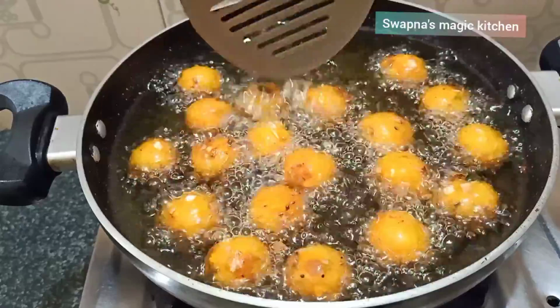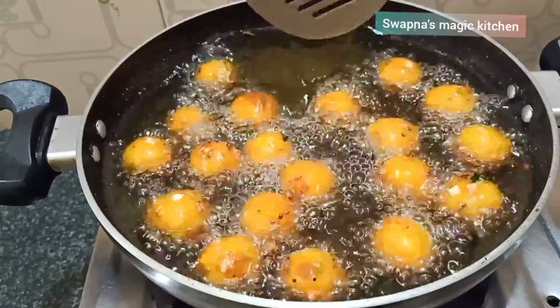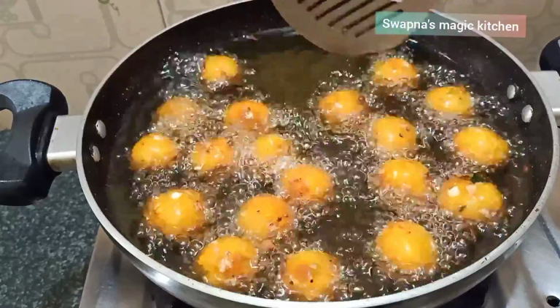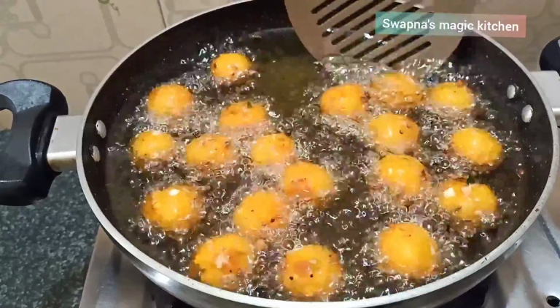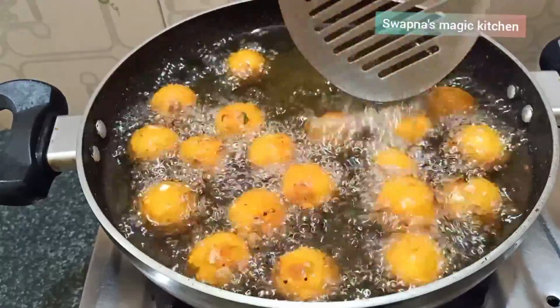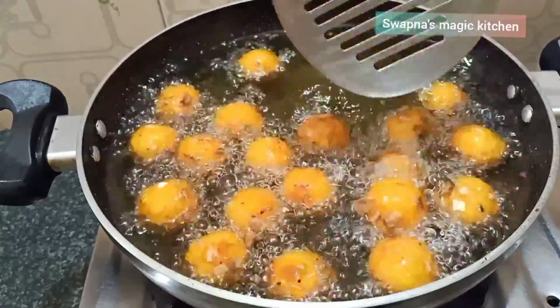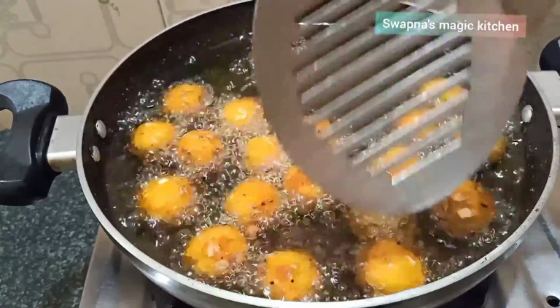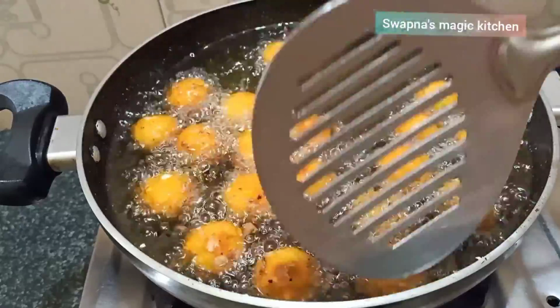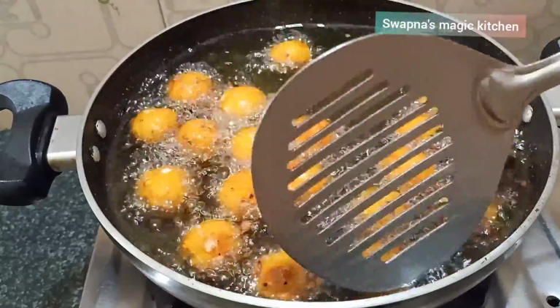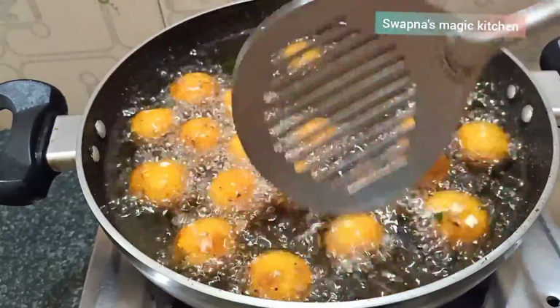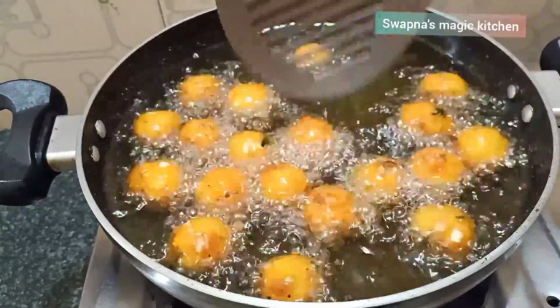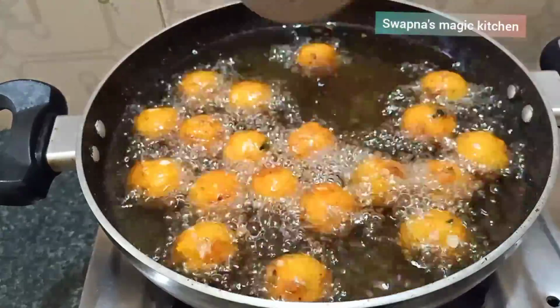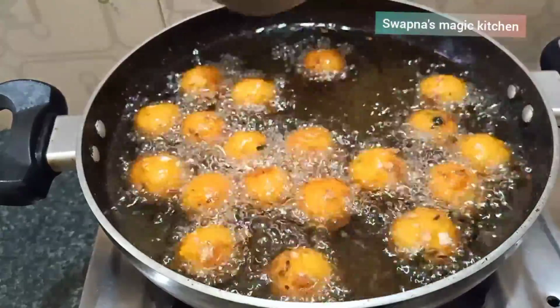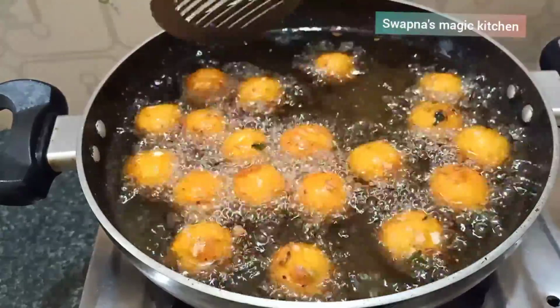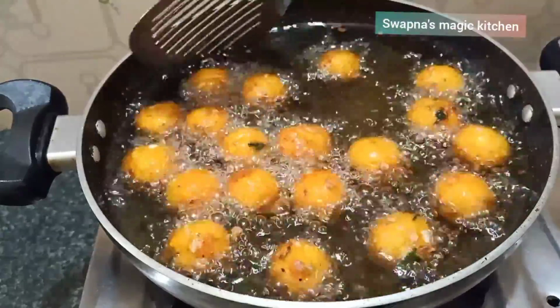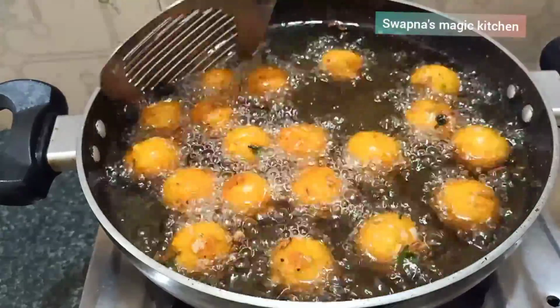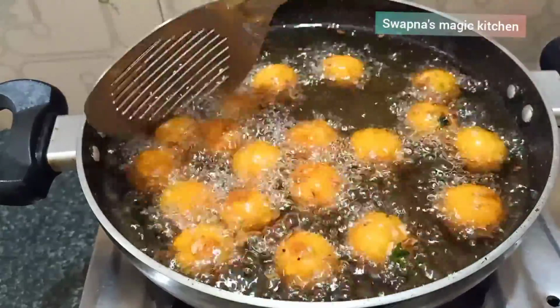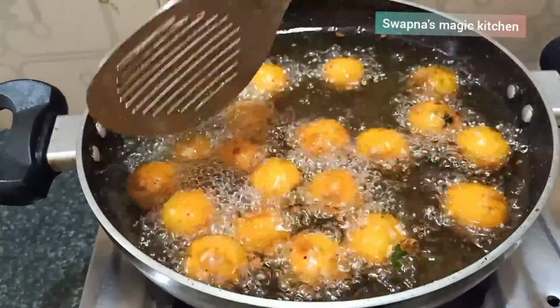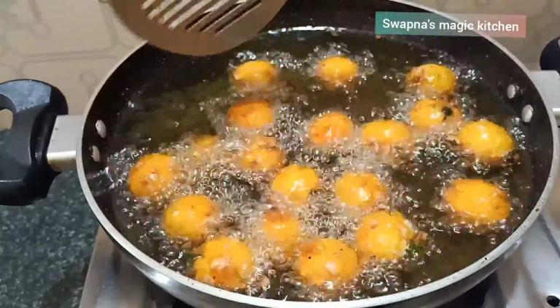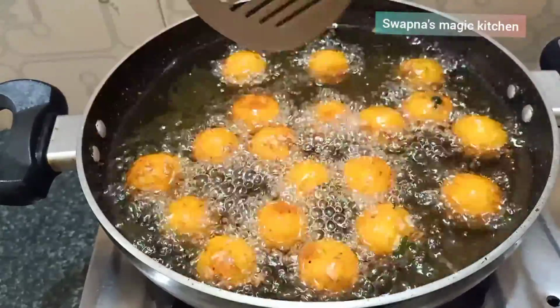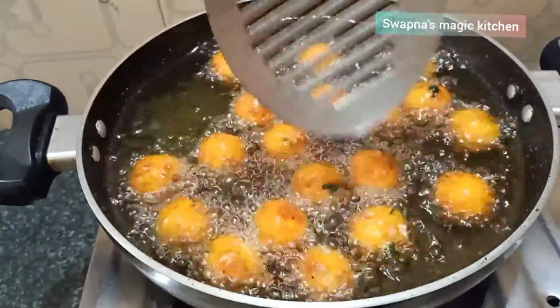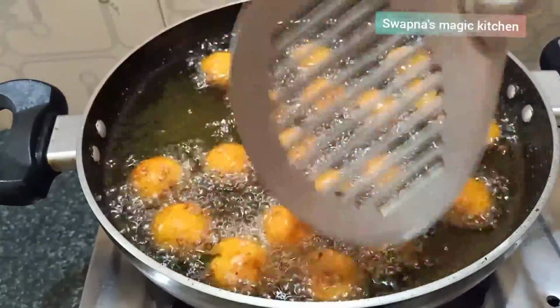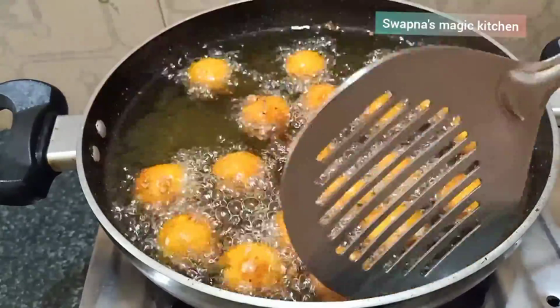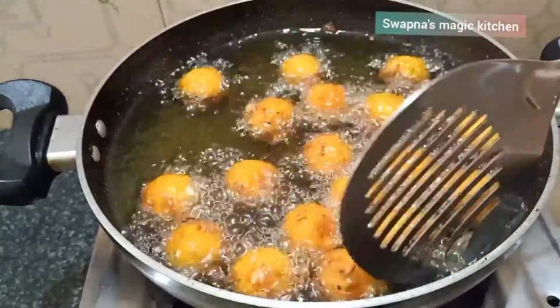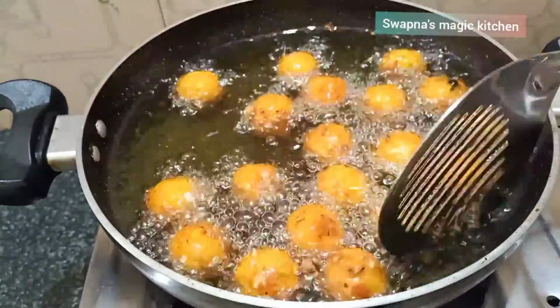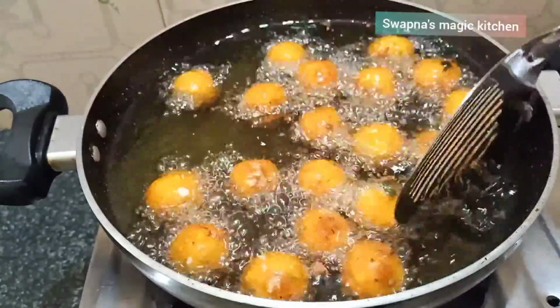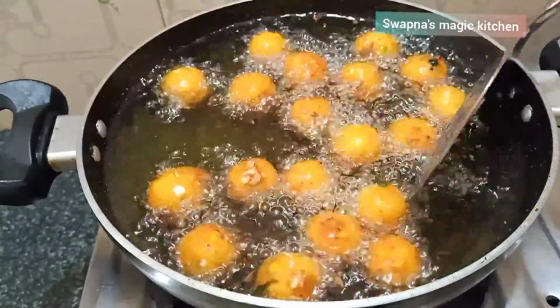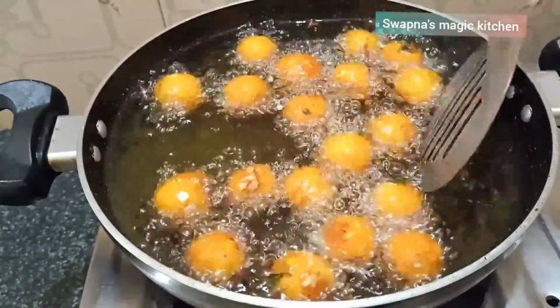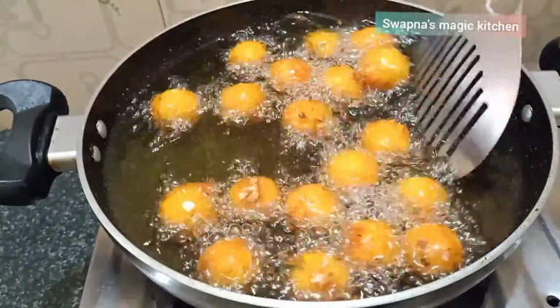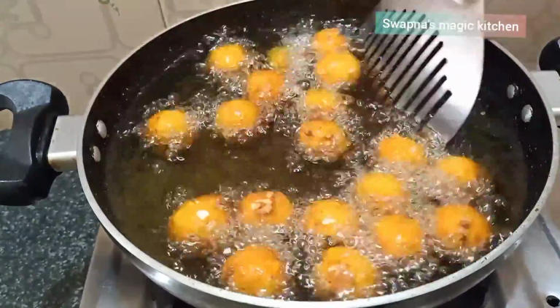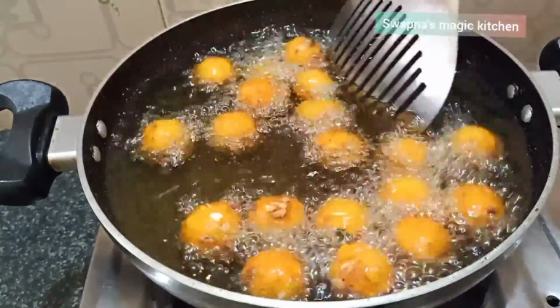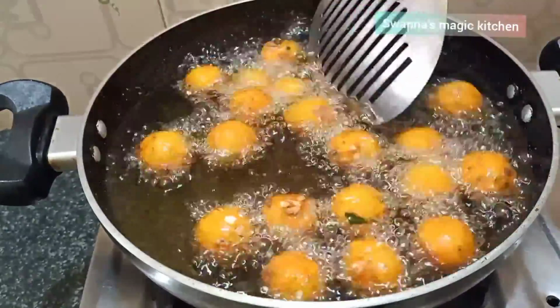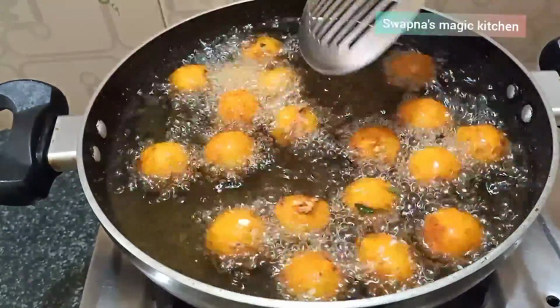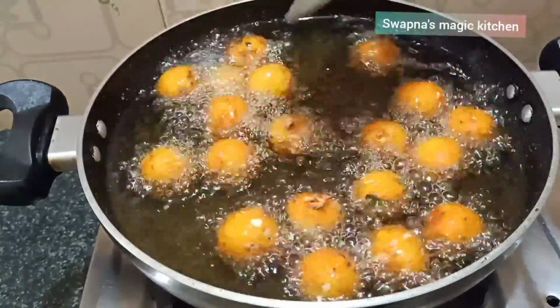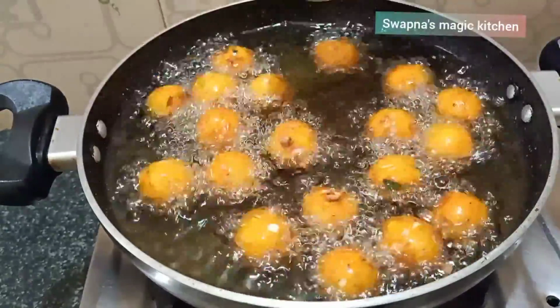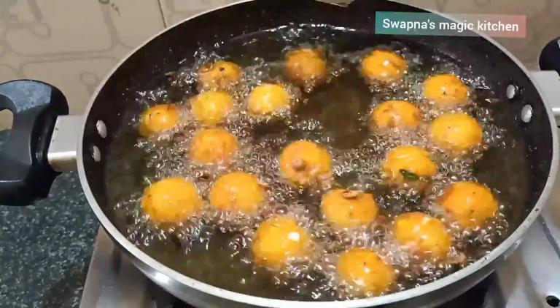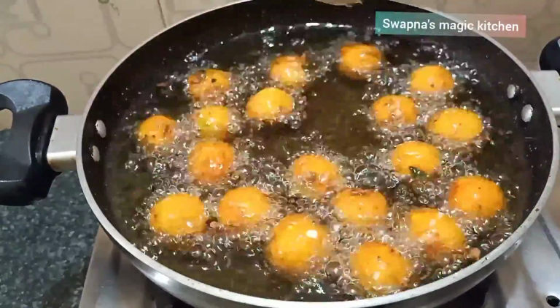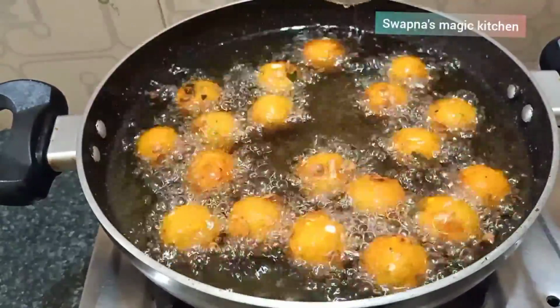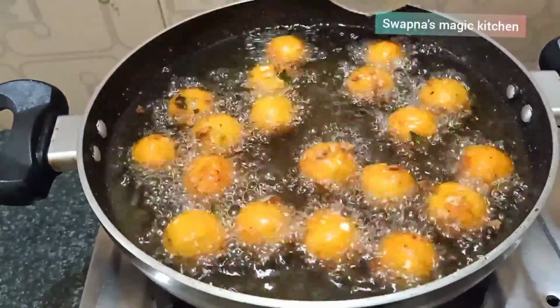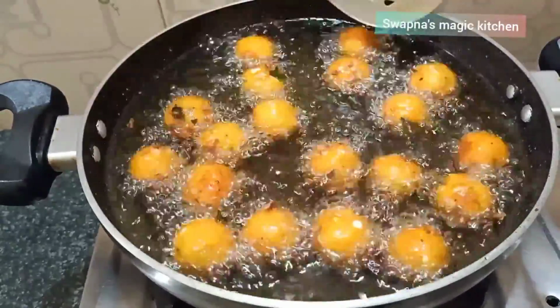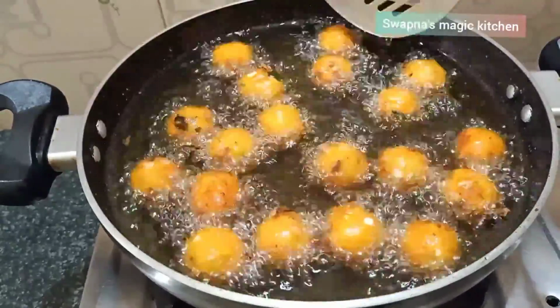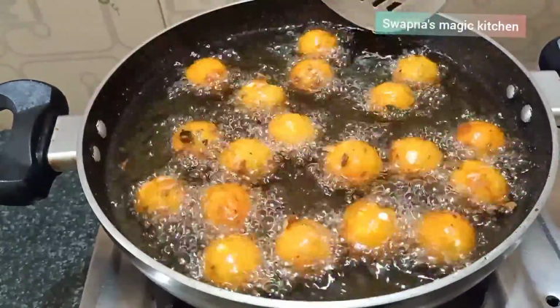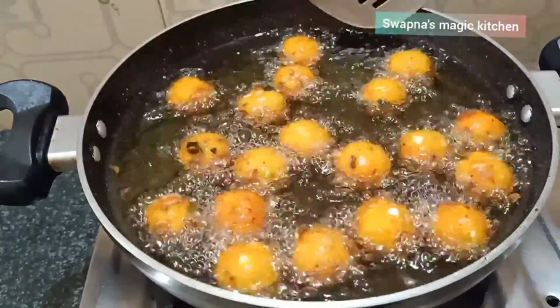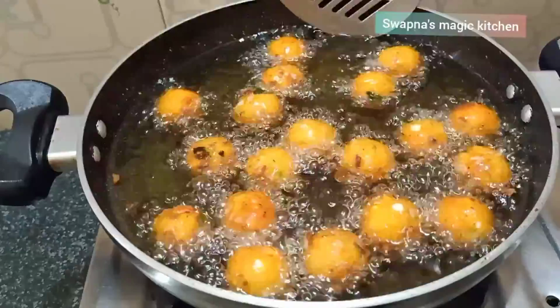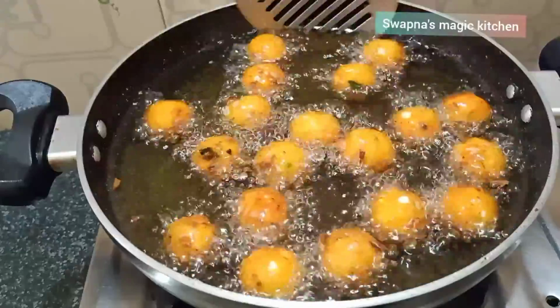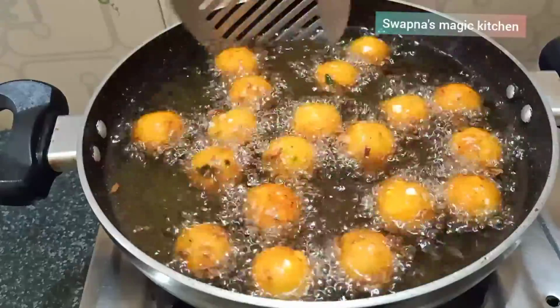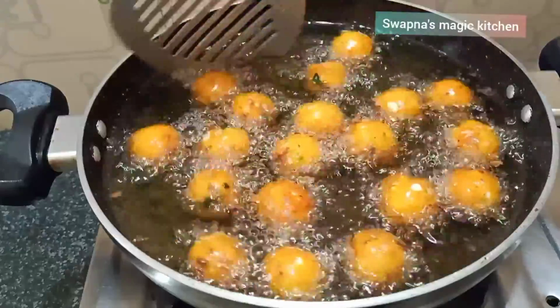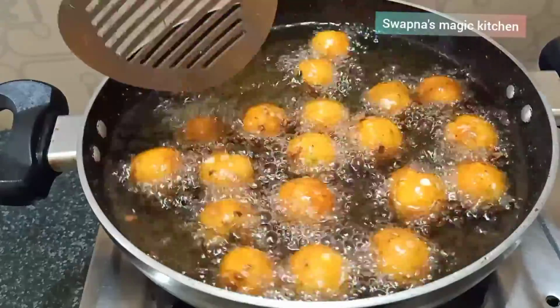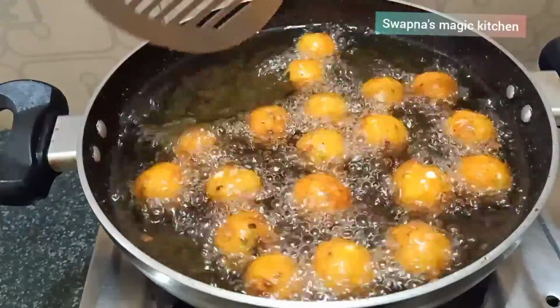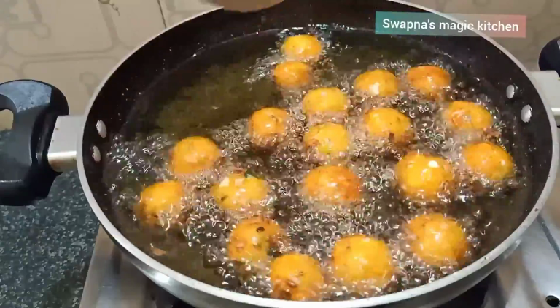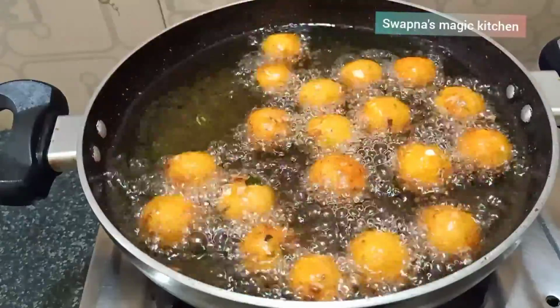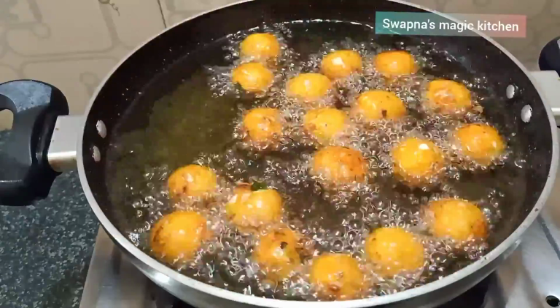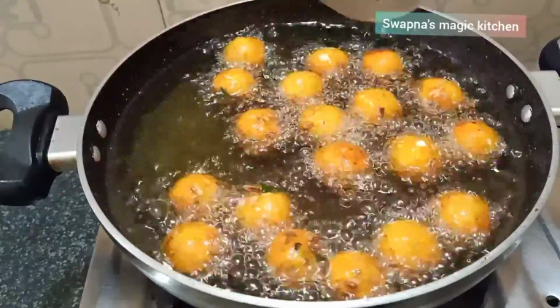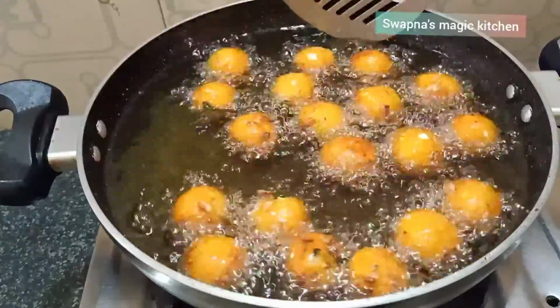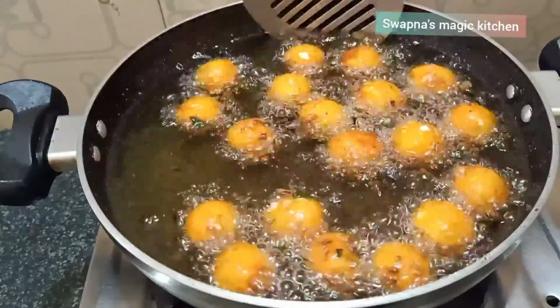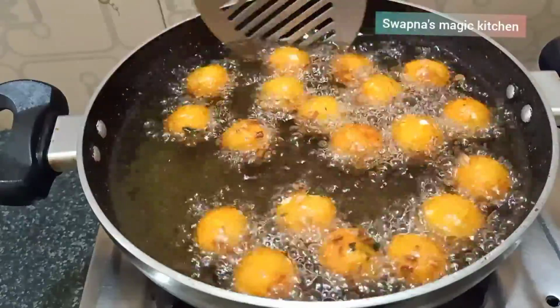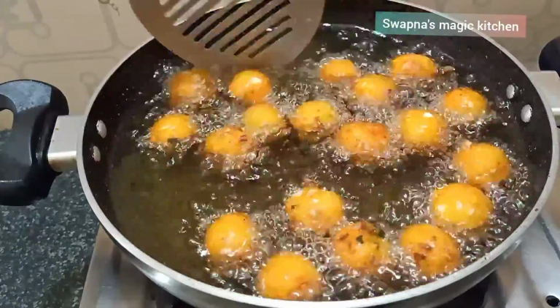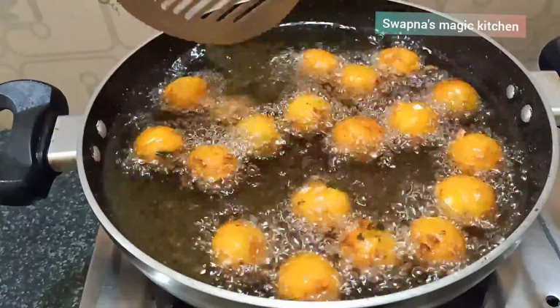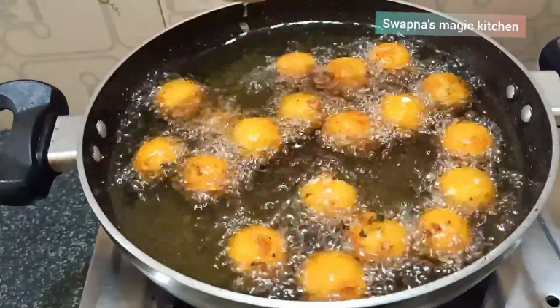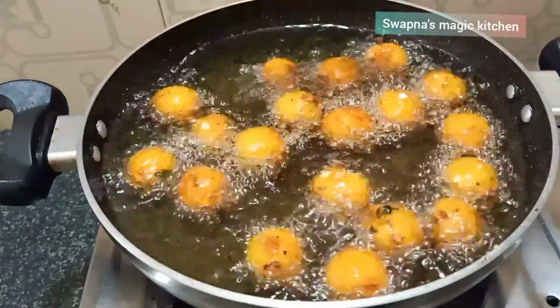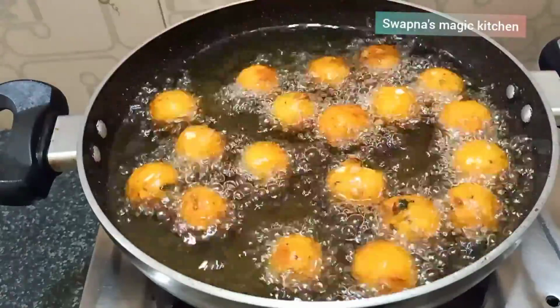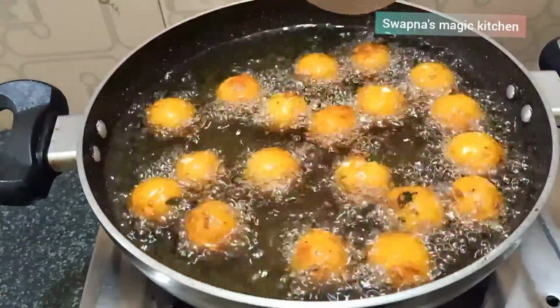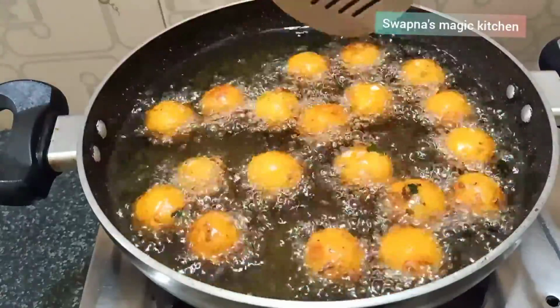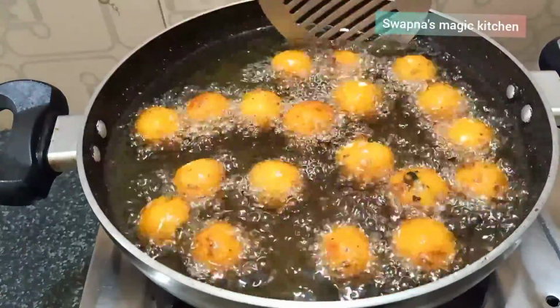Hi, welcome to Swapnas Magic Kitchen. Today we have a very quick and instant snack.